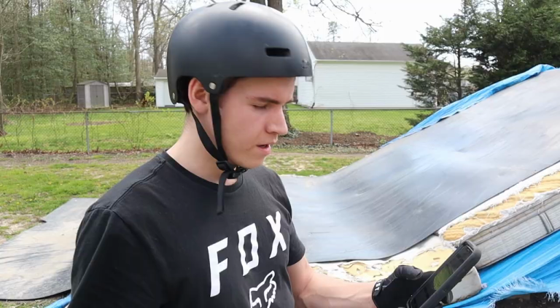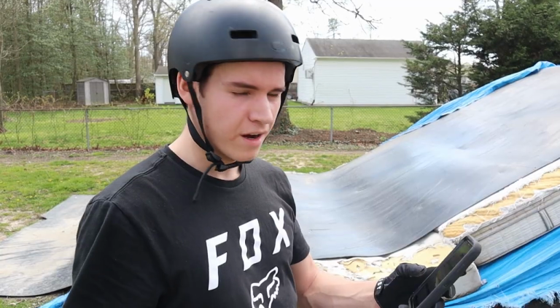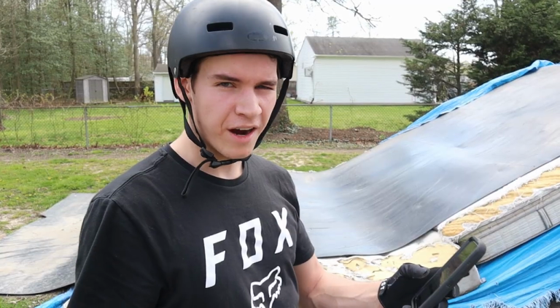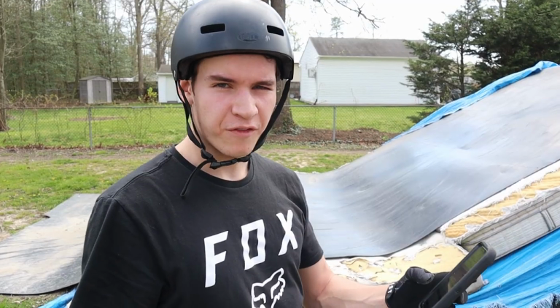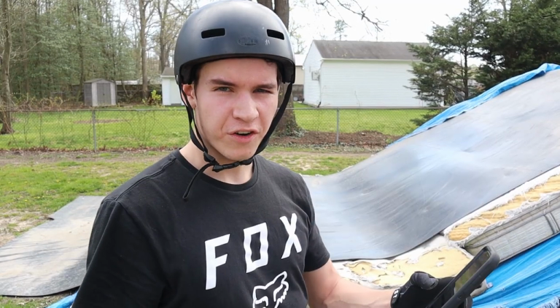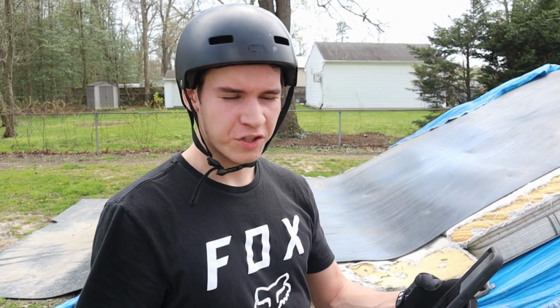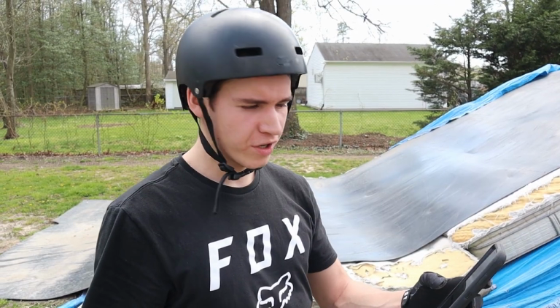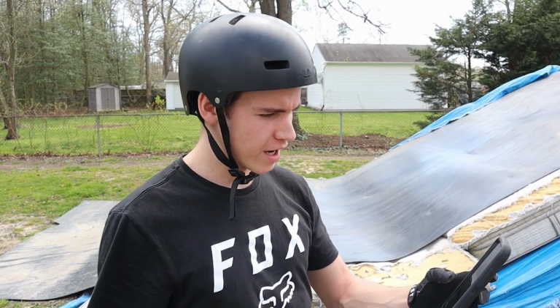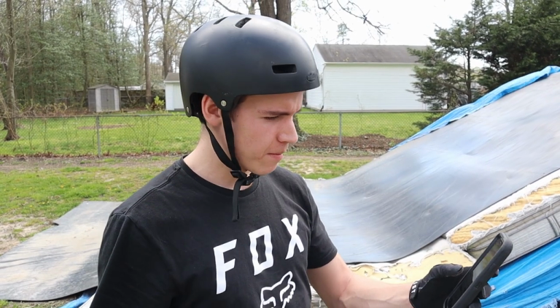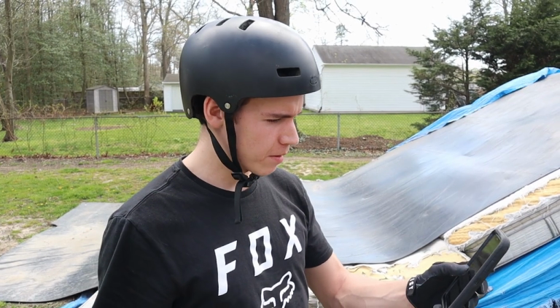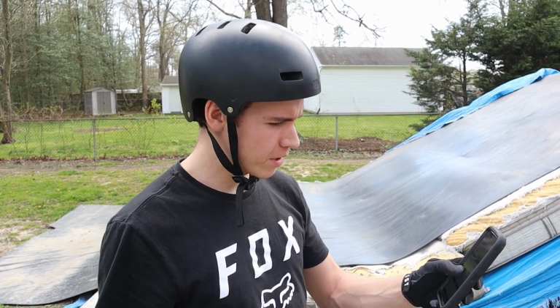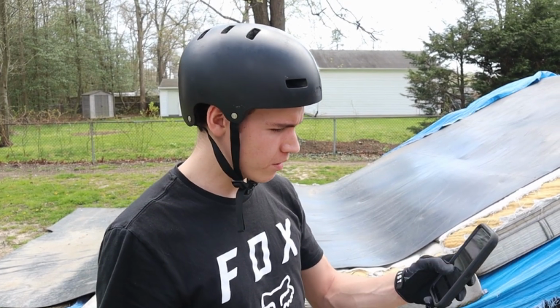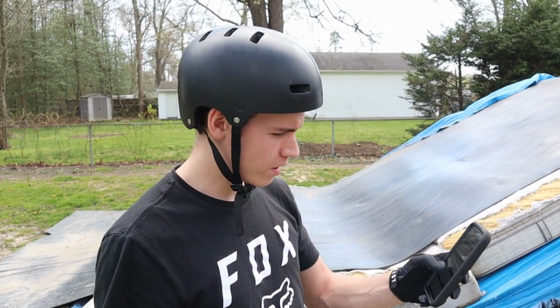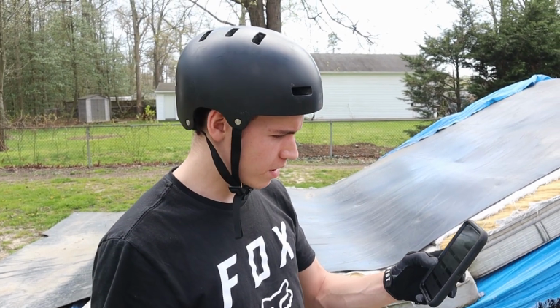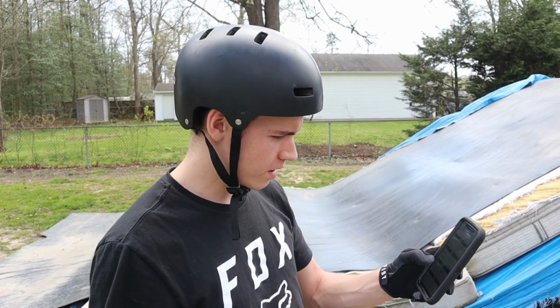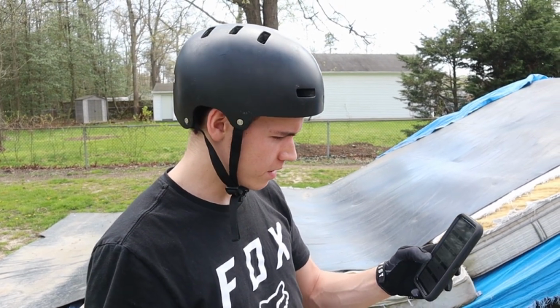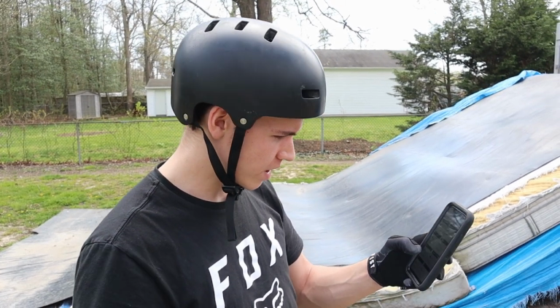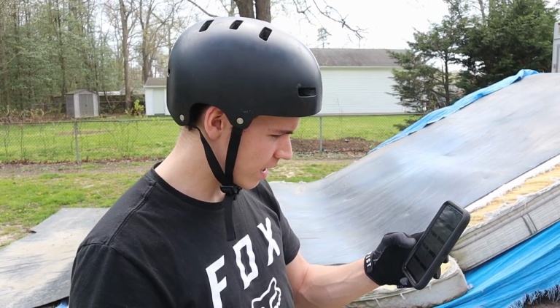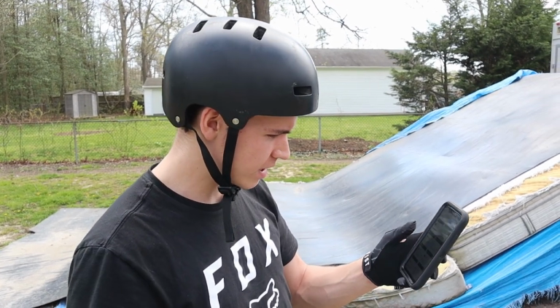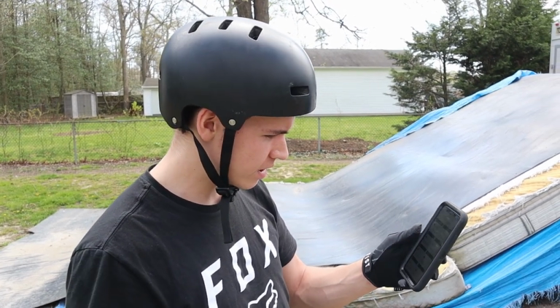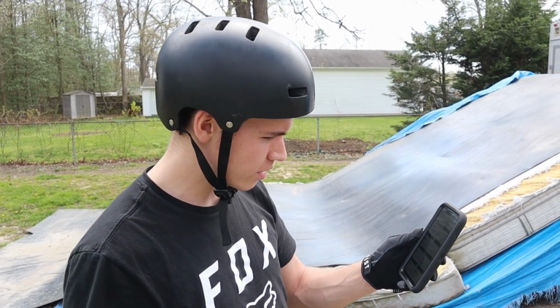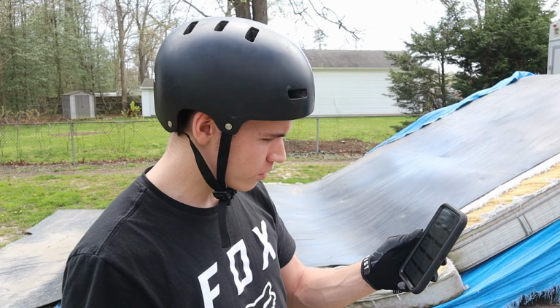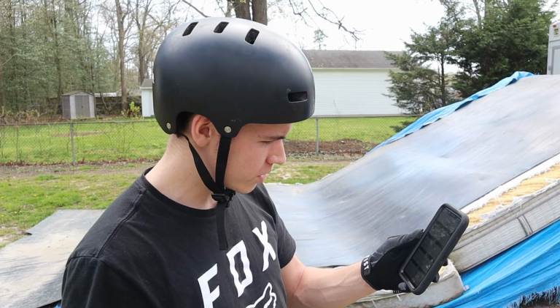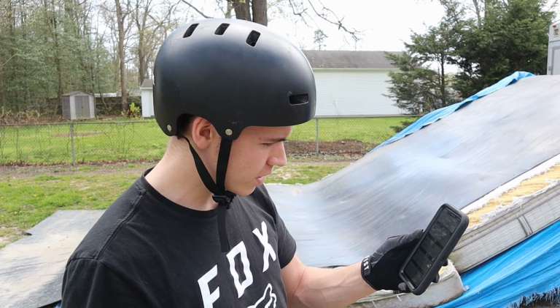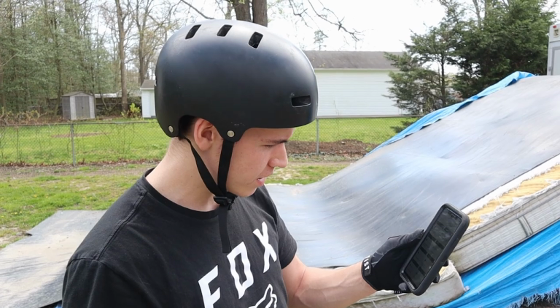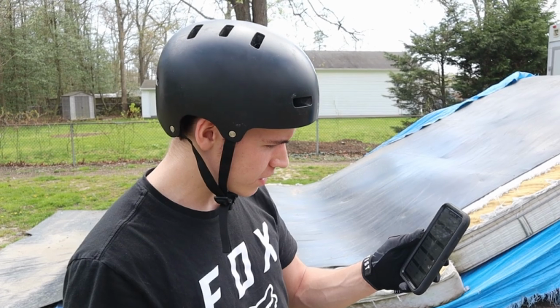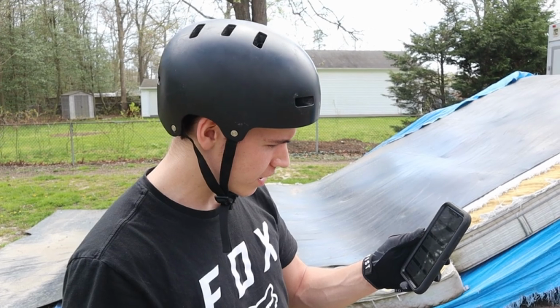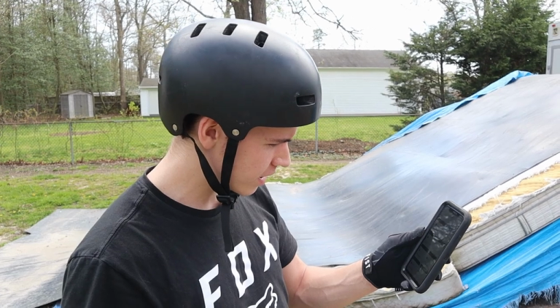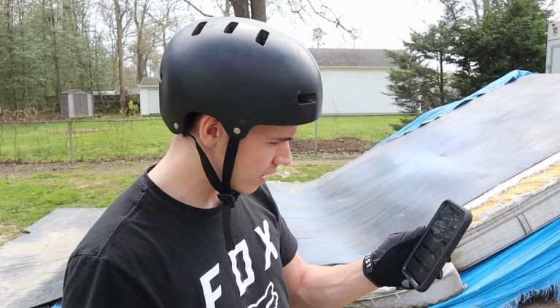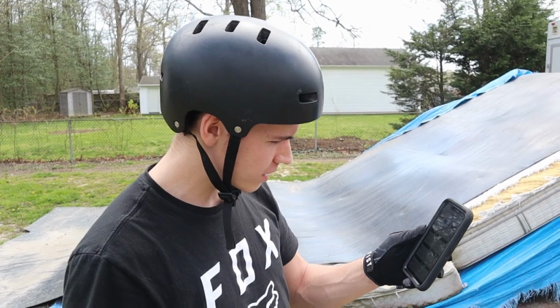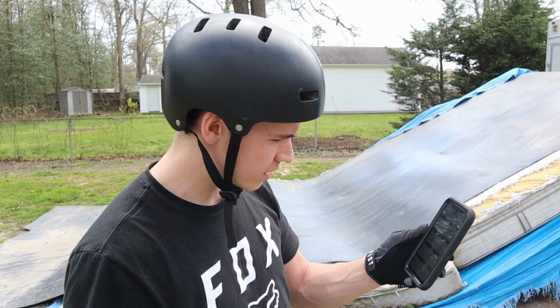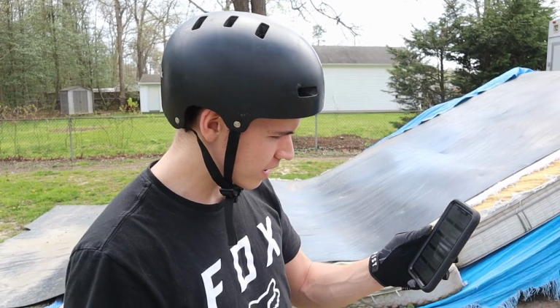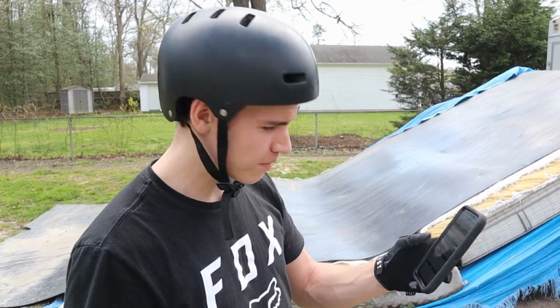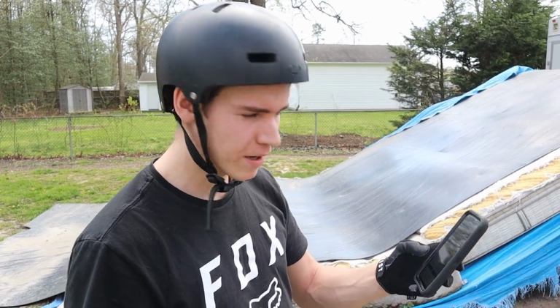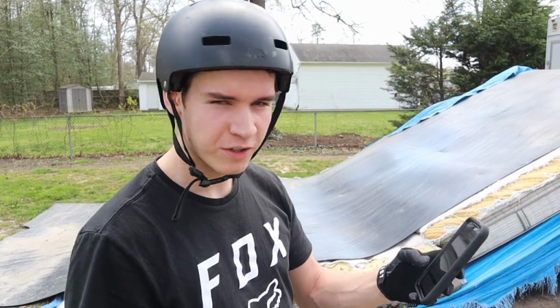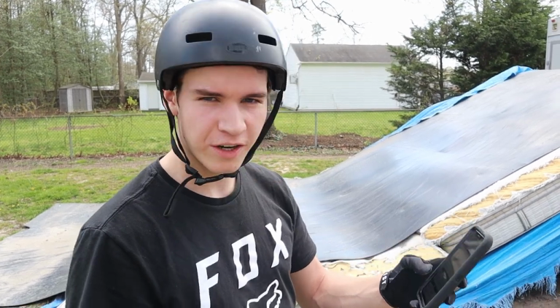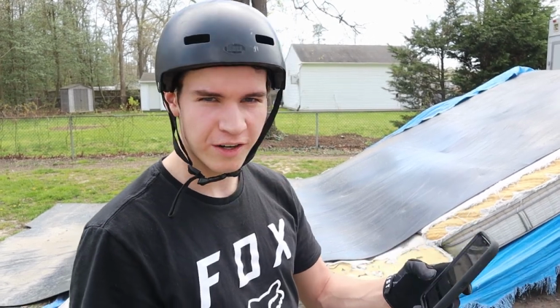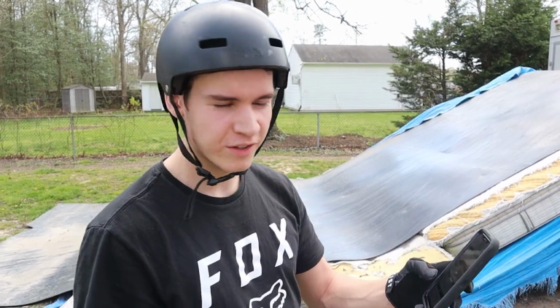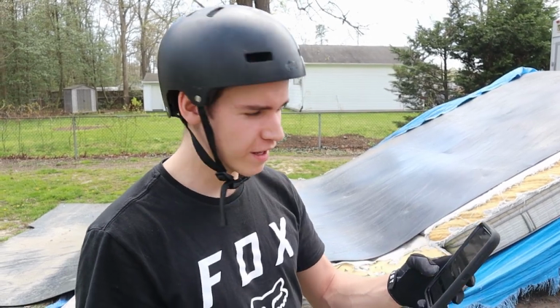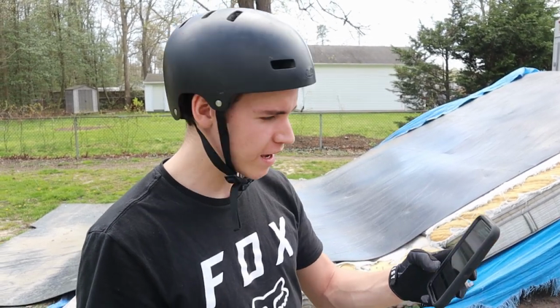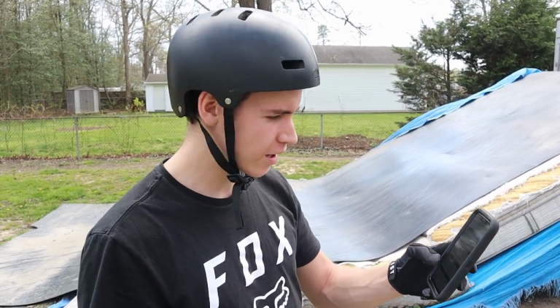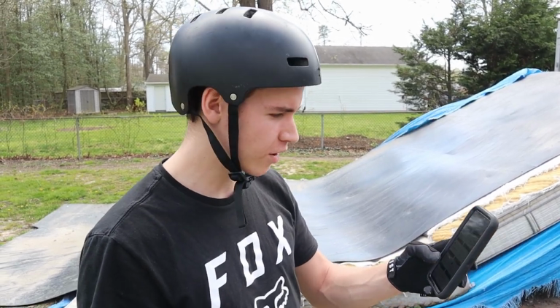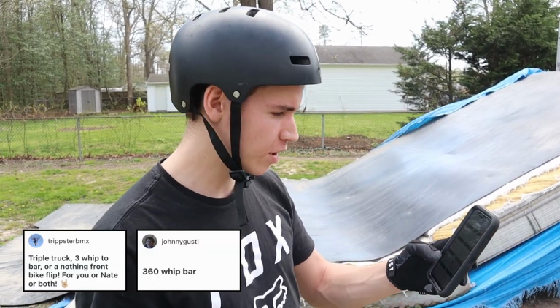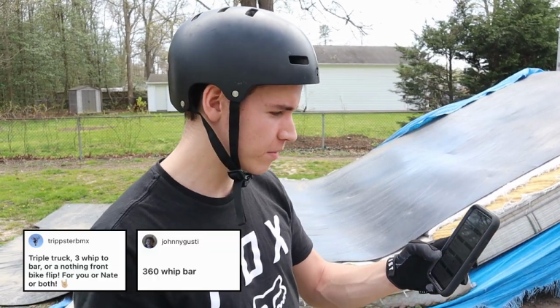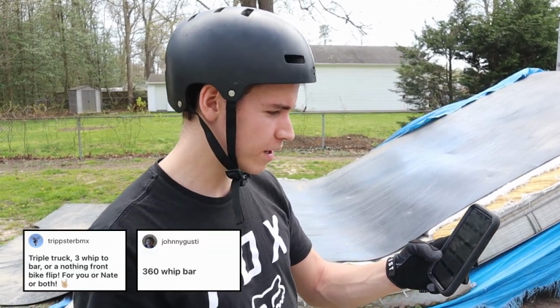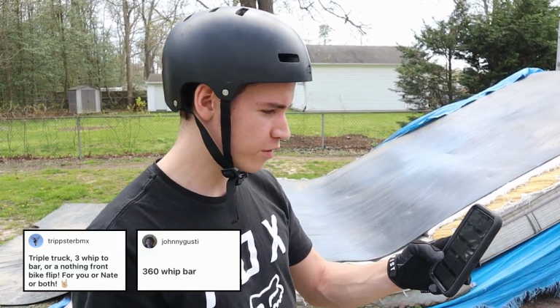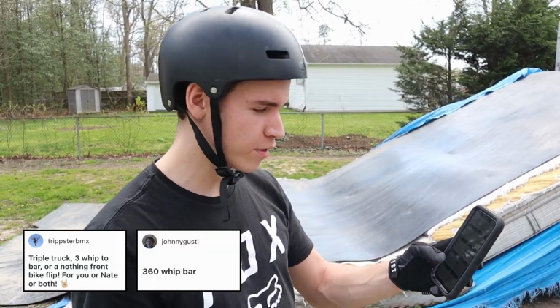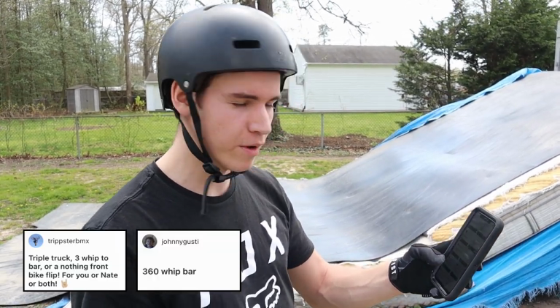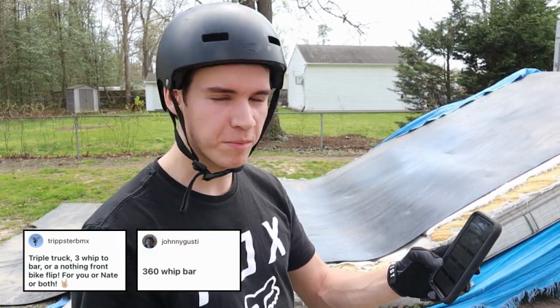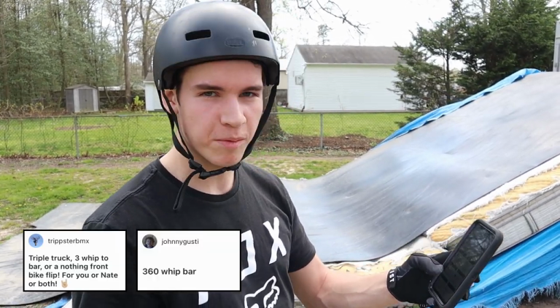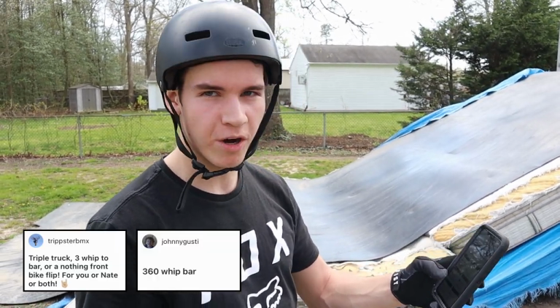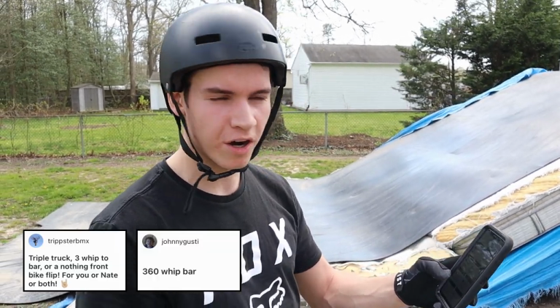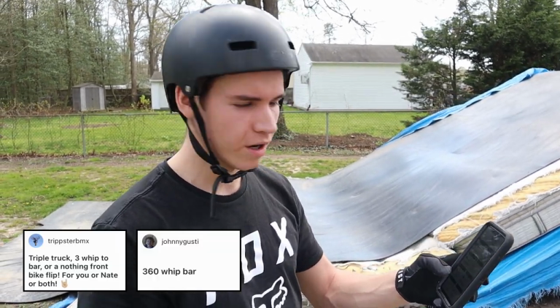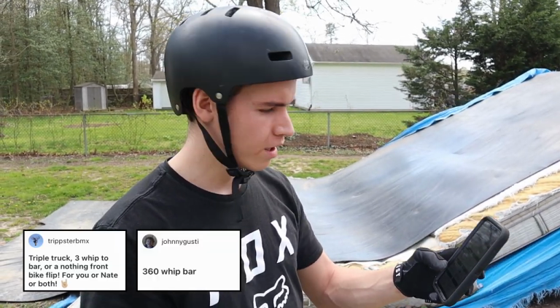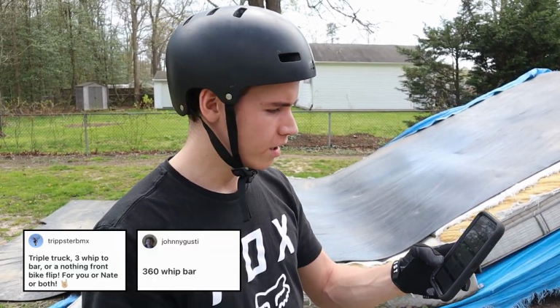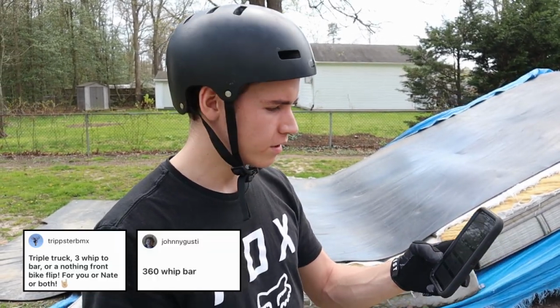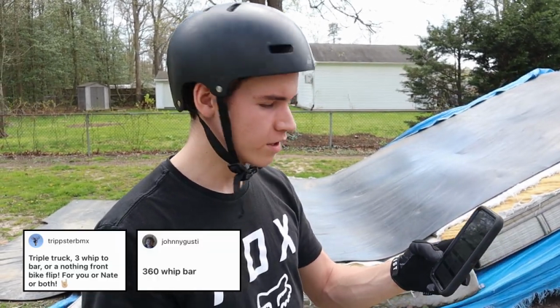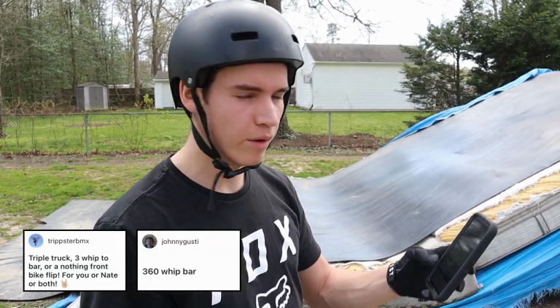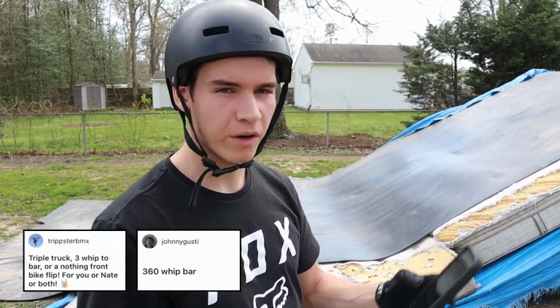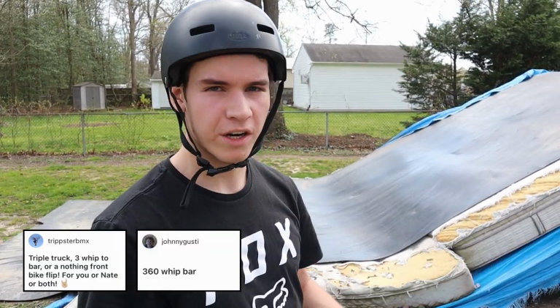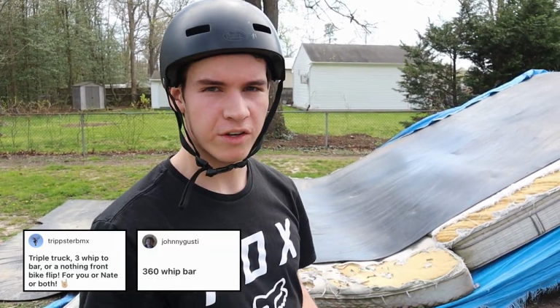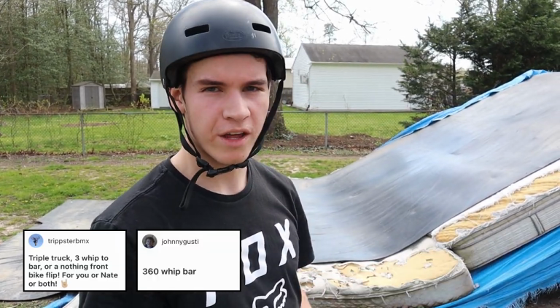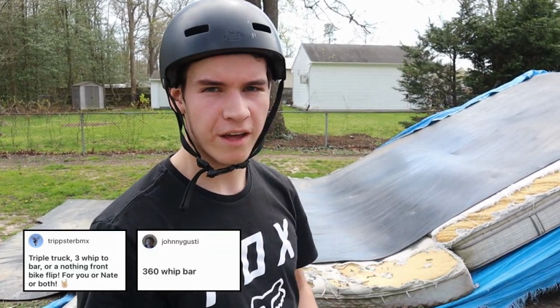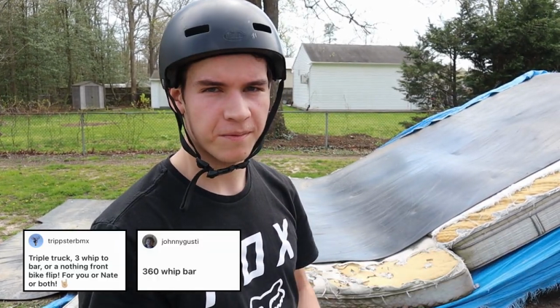All right, first trick I'm going to be doing - Johnny Gusty called me a three whip to bar, so we're going to do that.